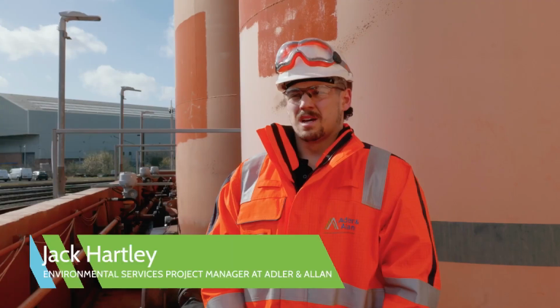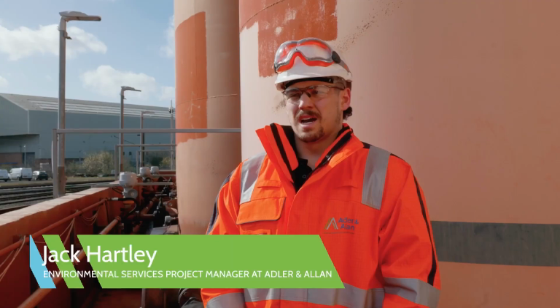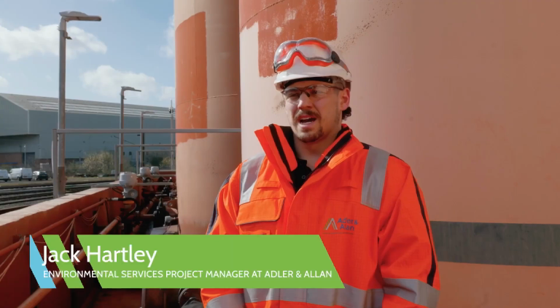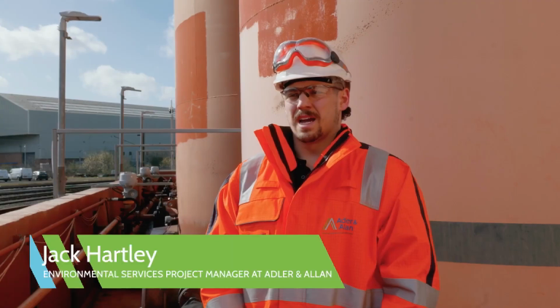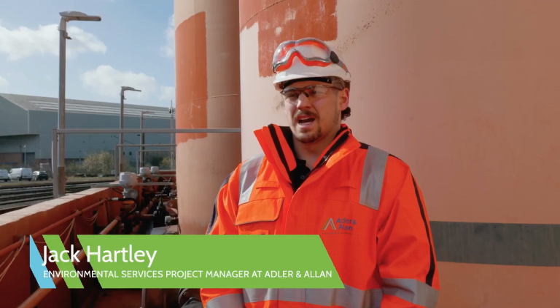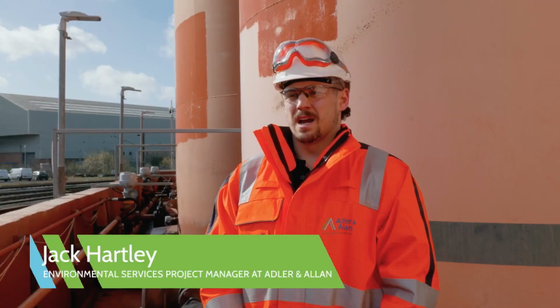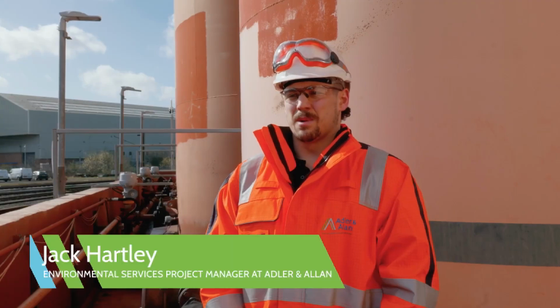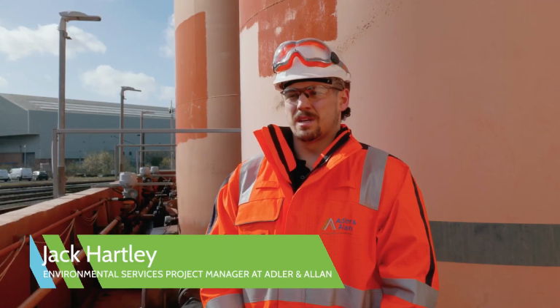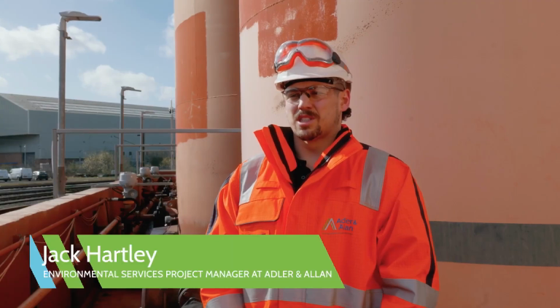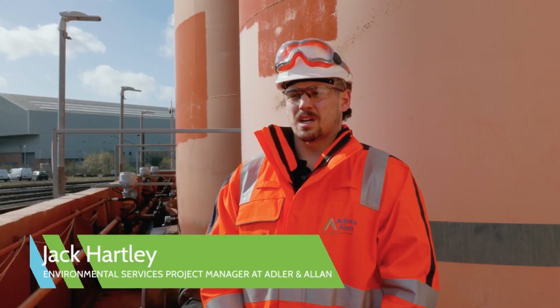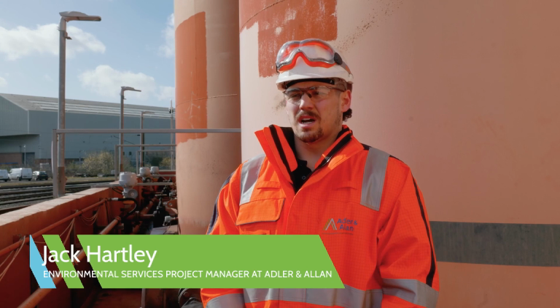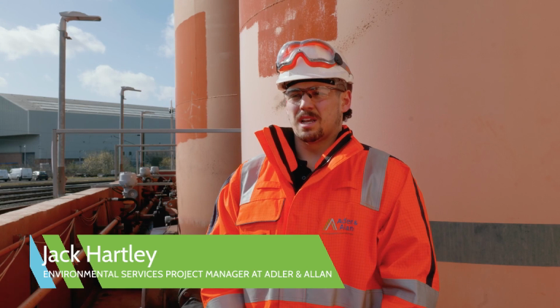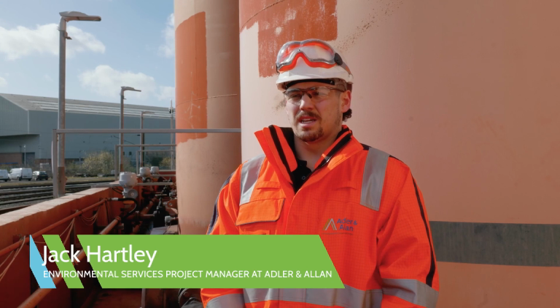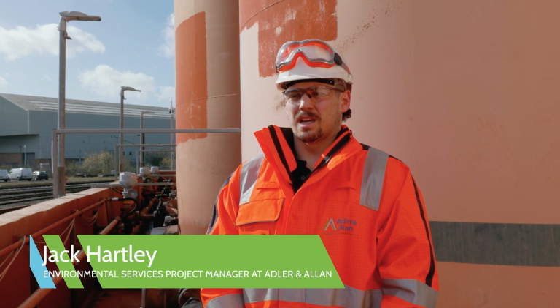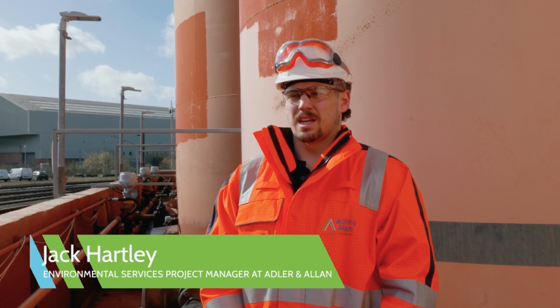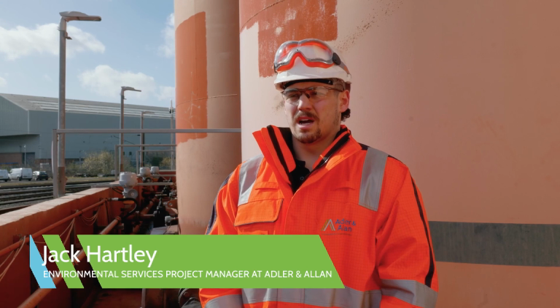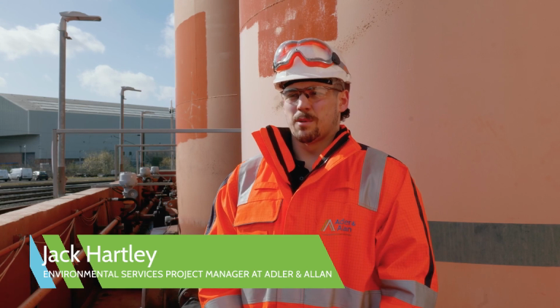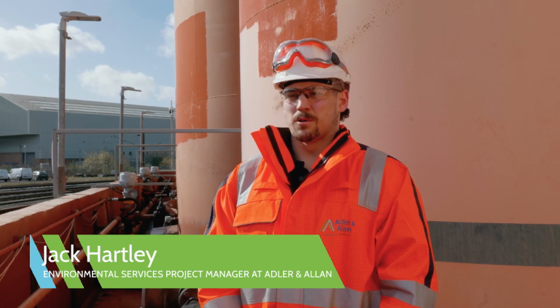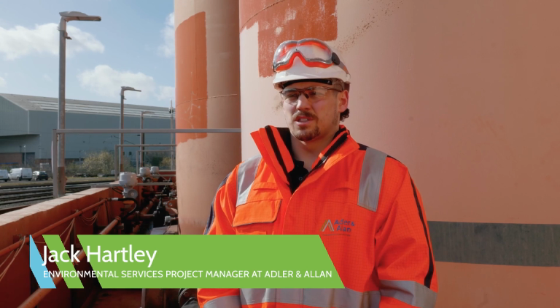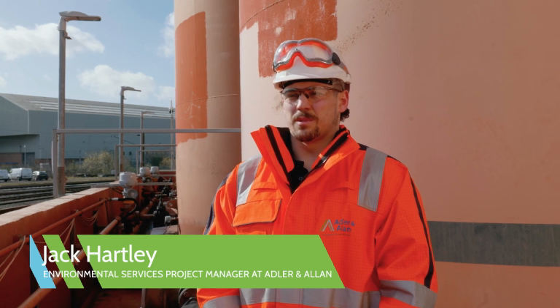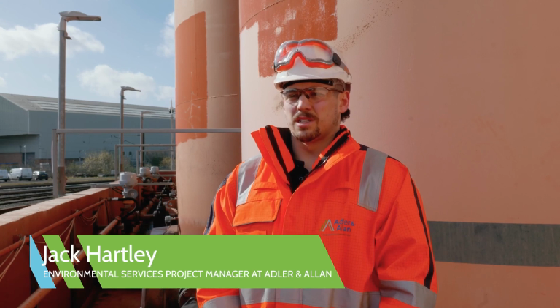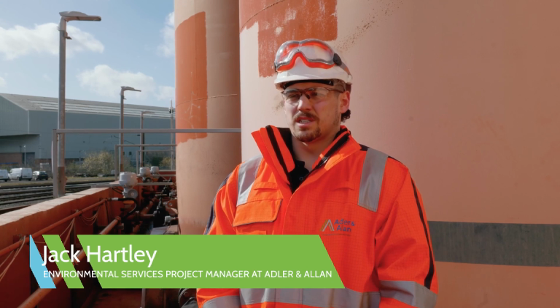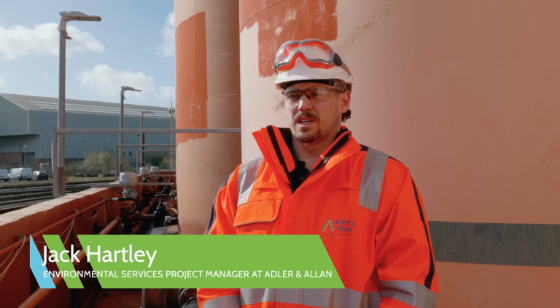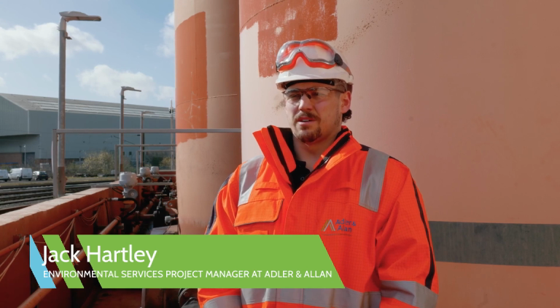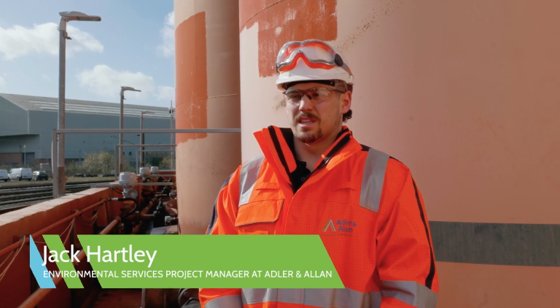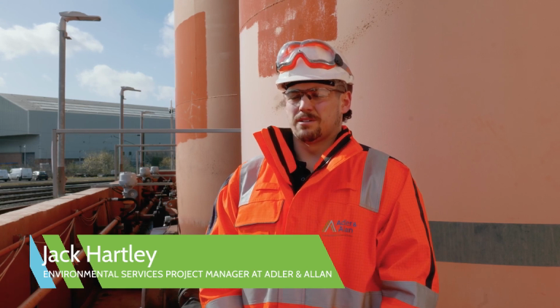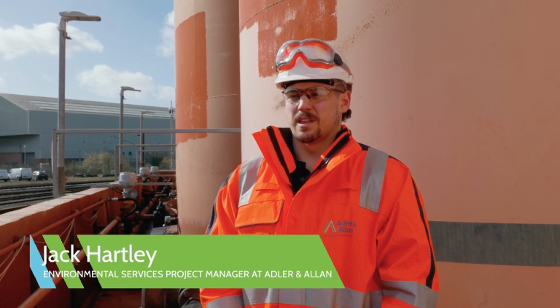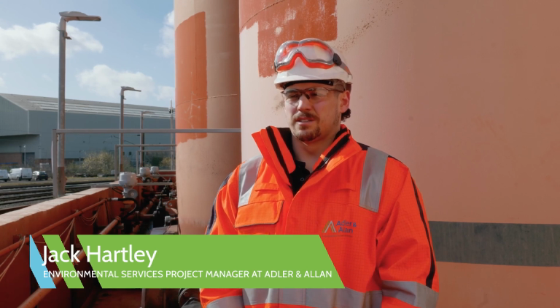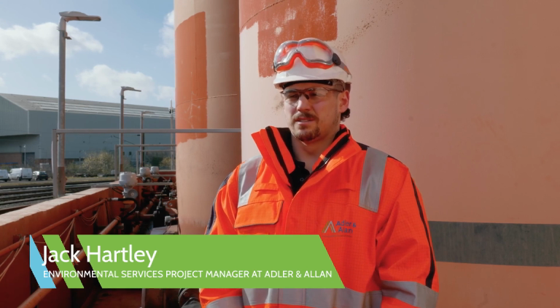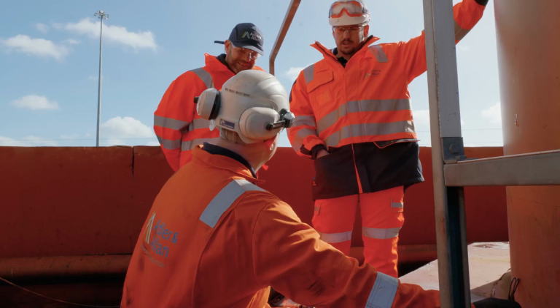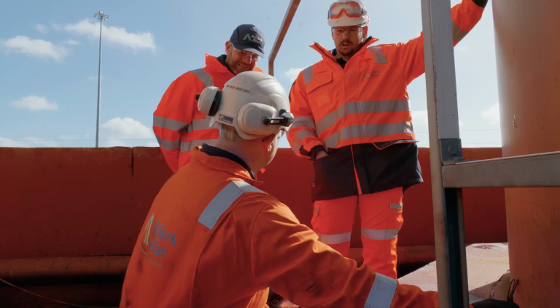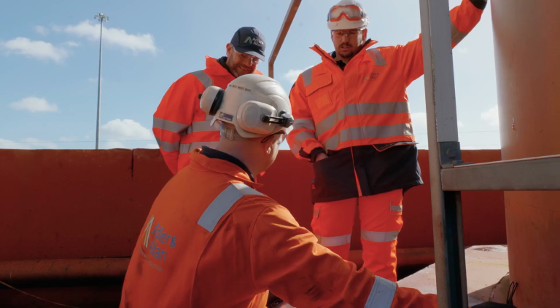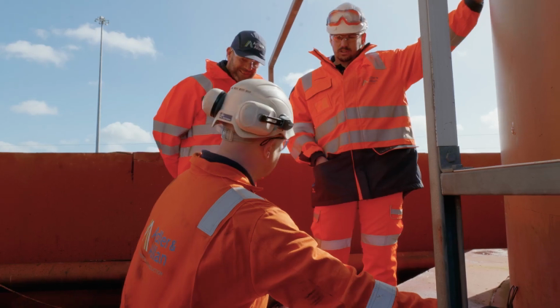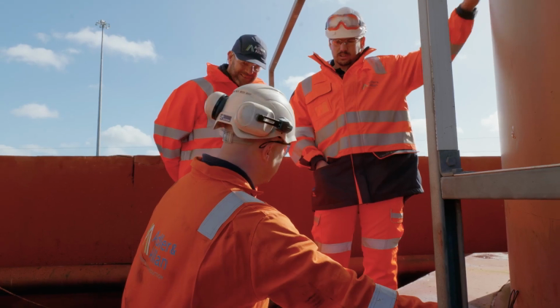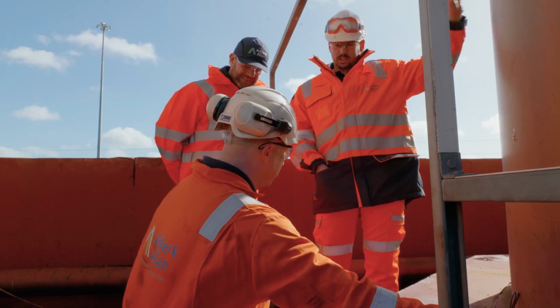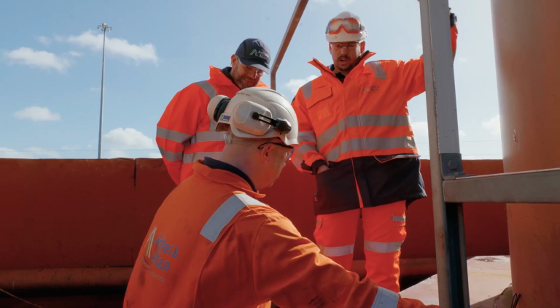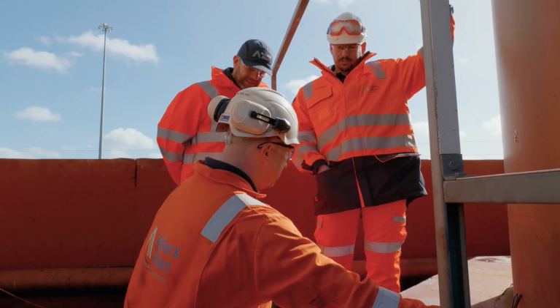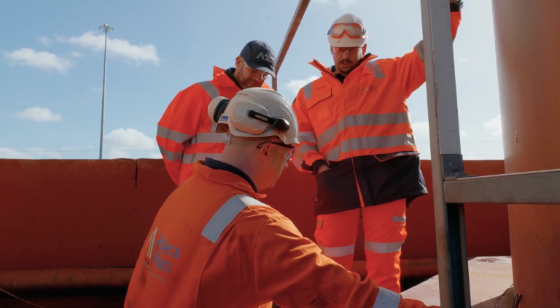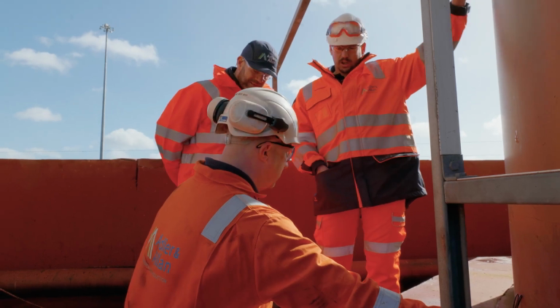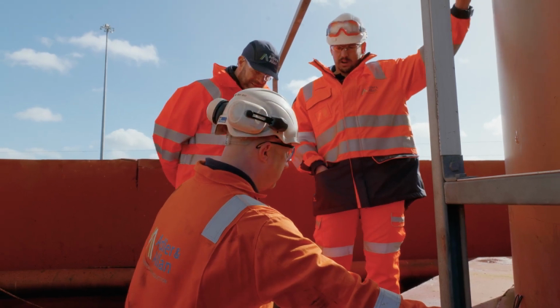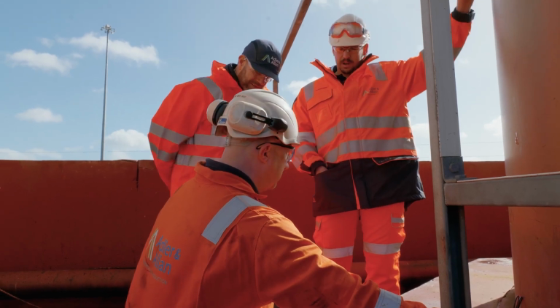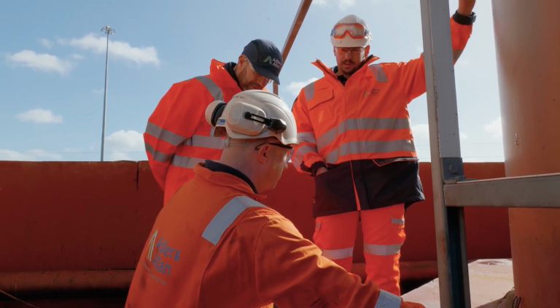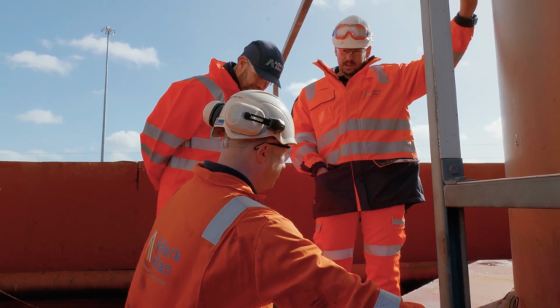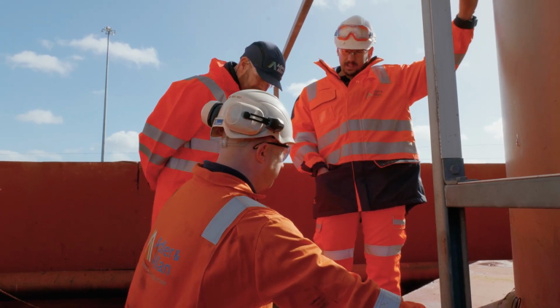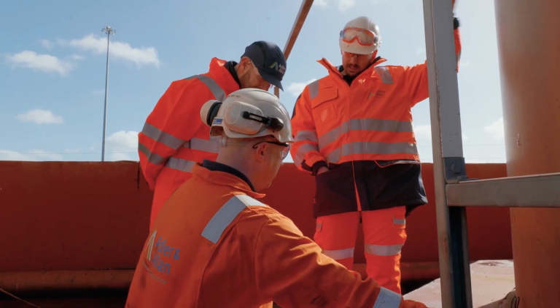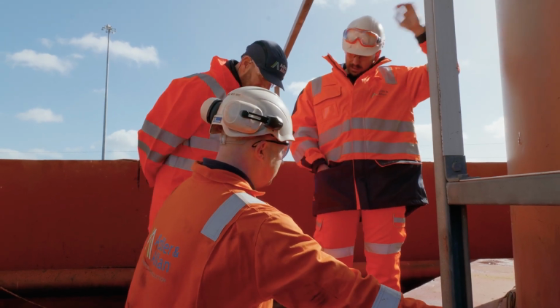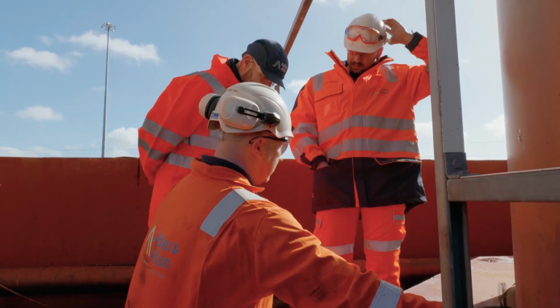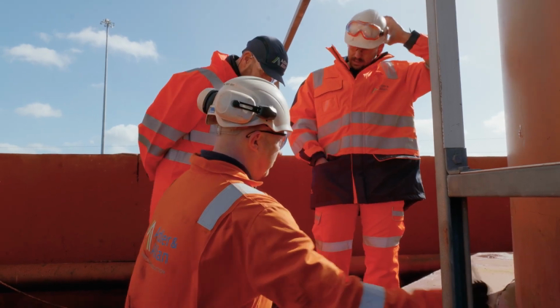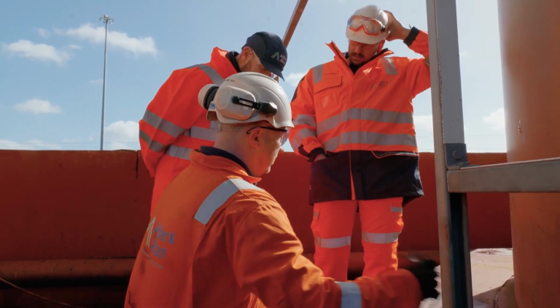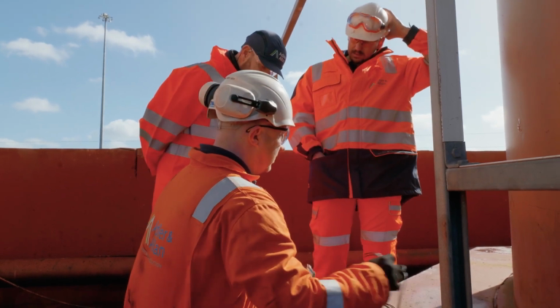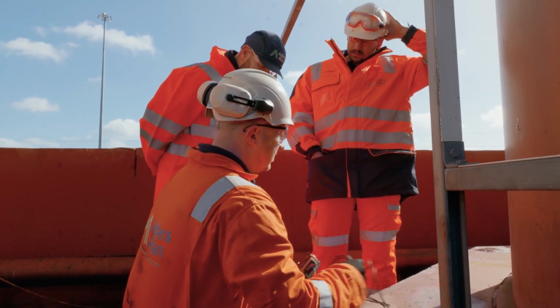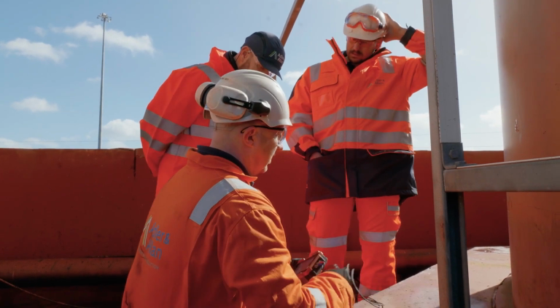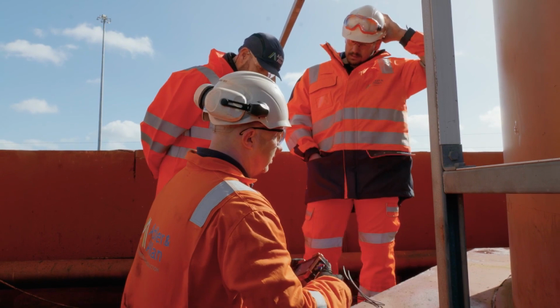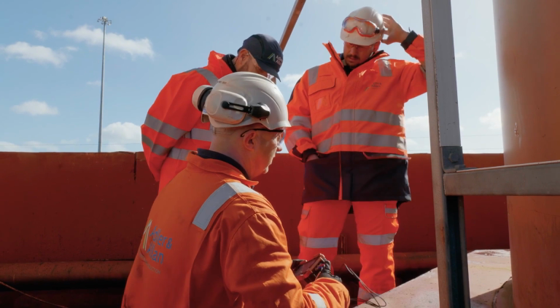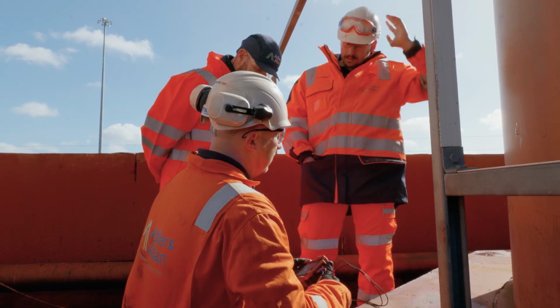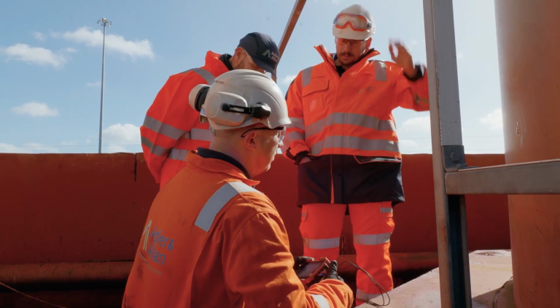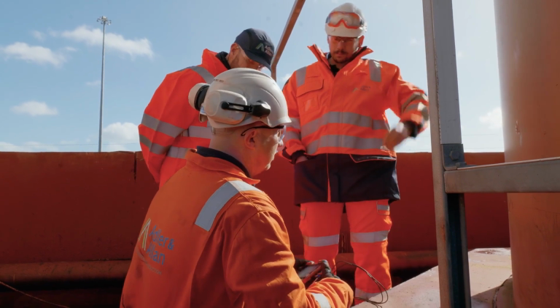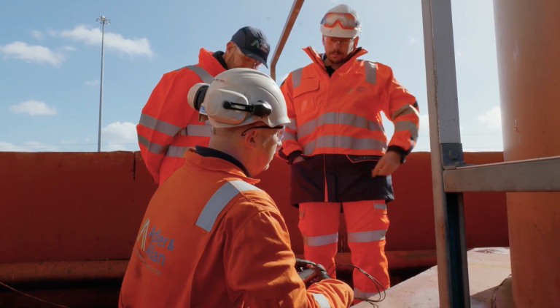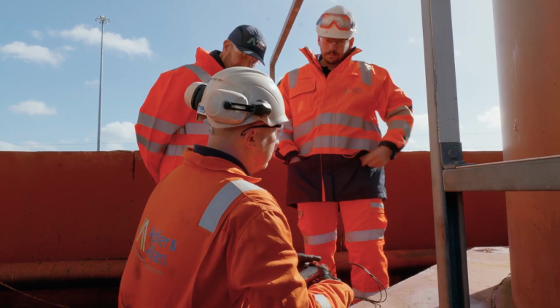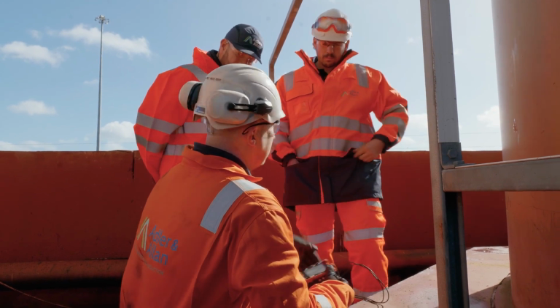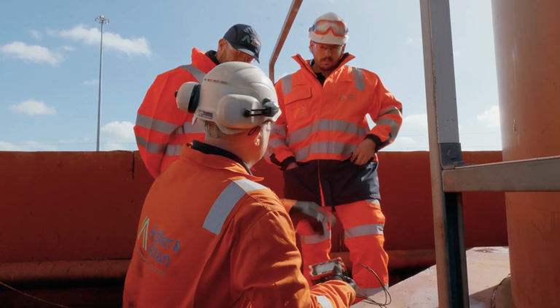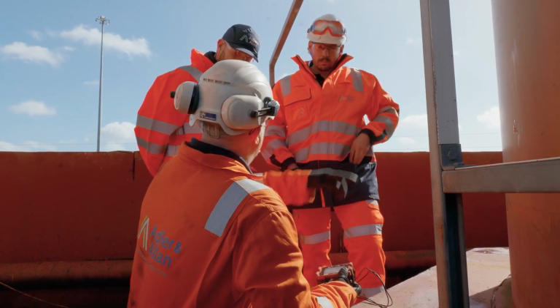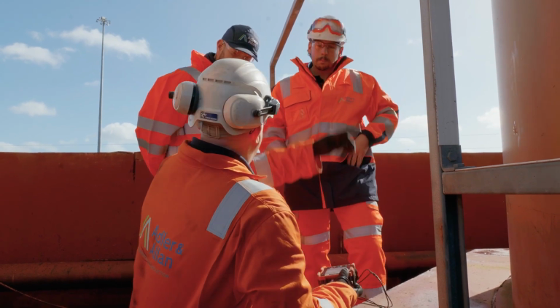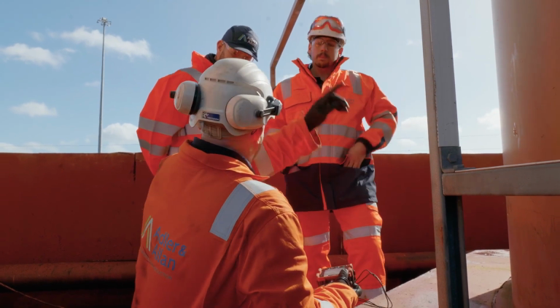Hi, my name is Jack Hartley and I'm a project manager here at Adler & Allen. We are on site today doing some NDT testing, which stands for non-destructive testing.